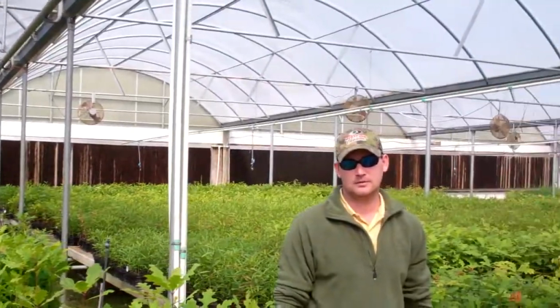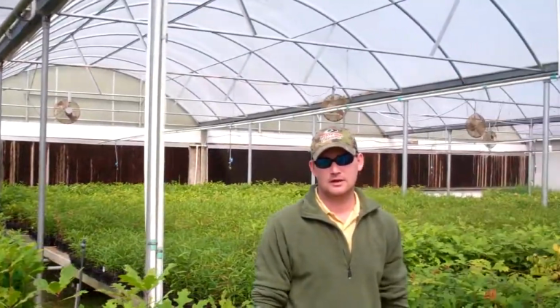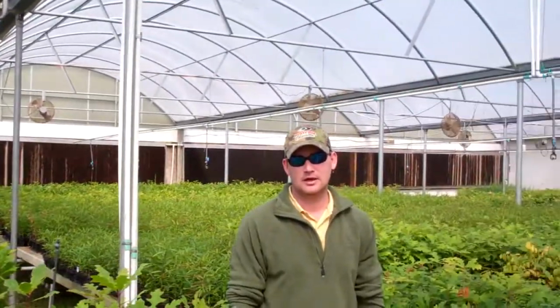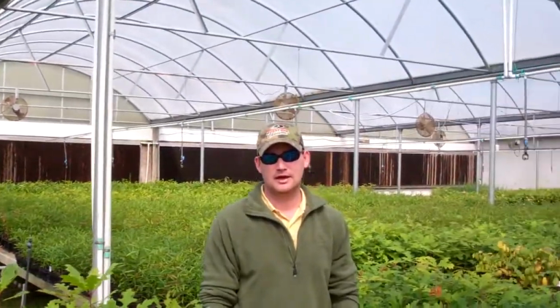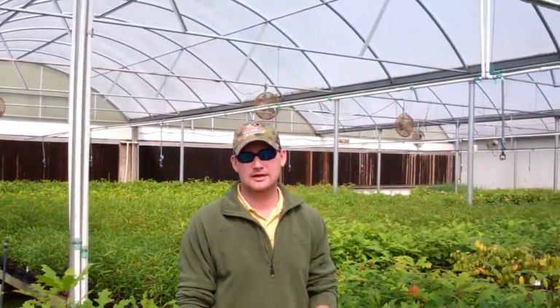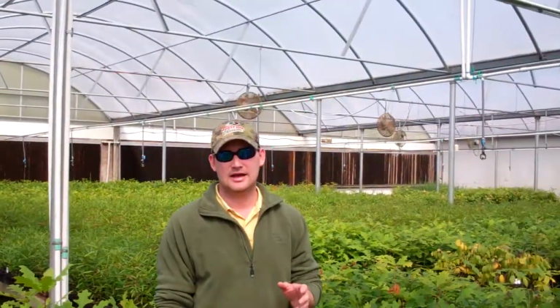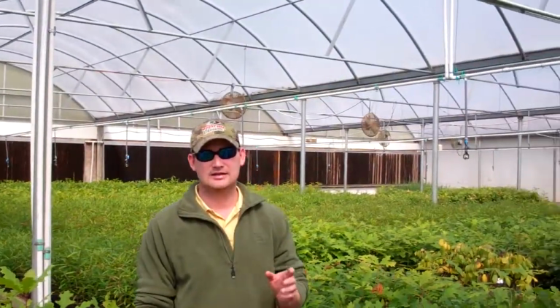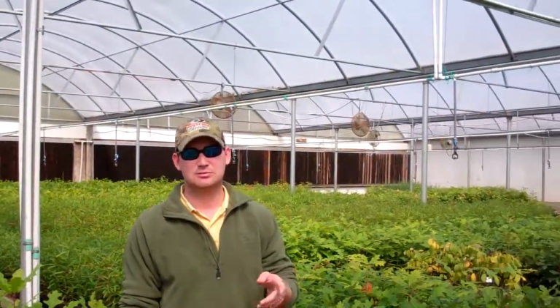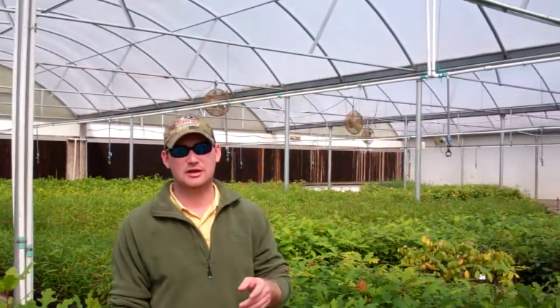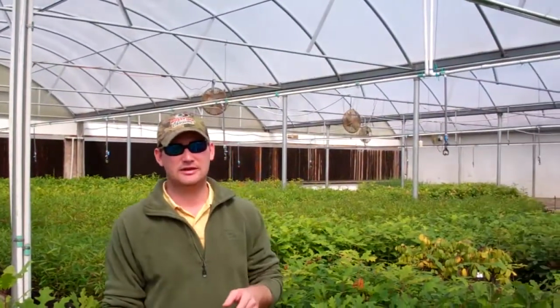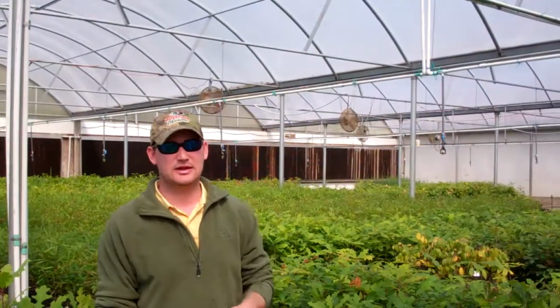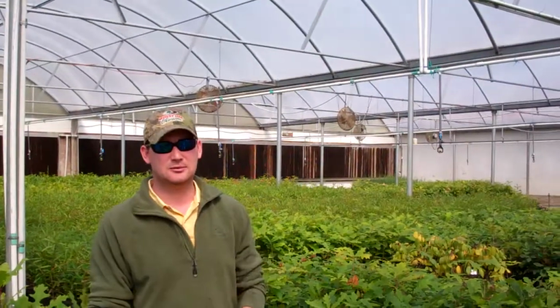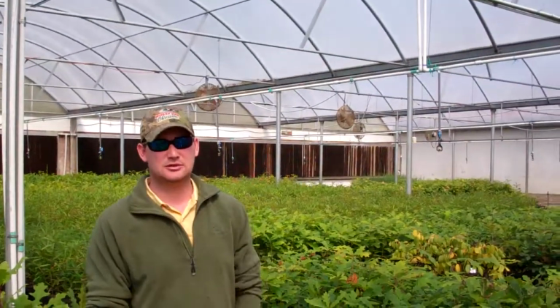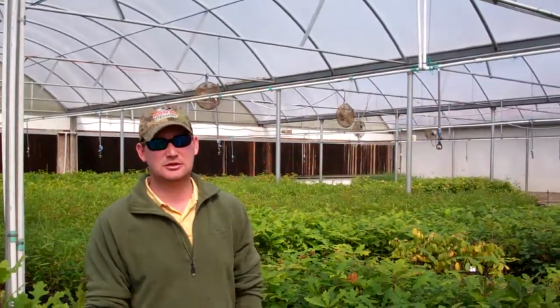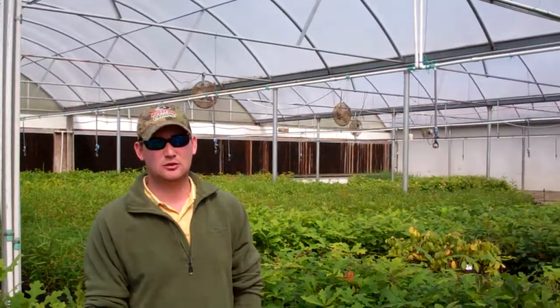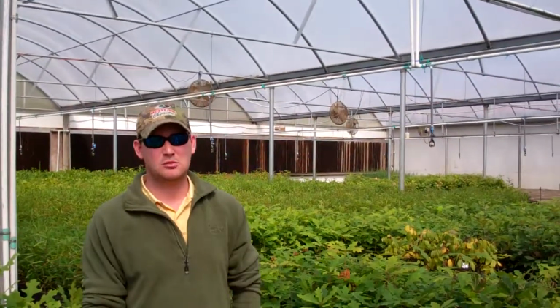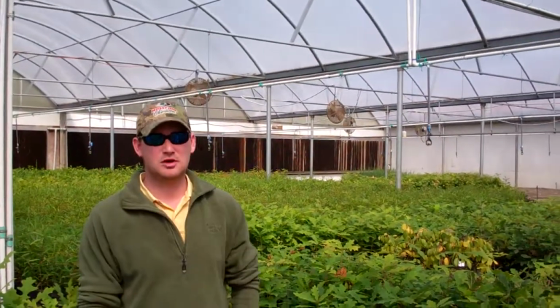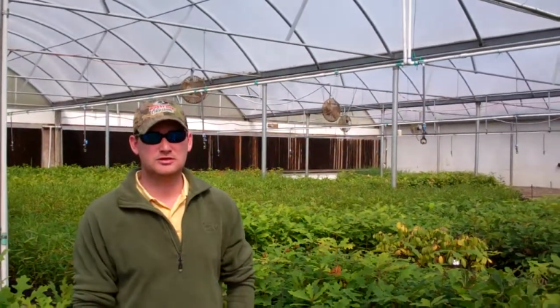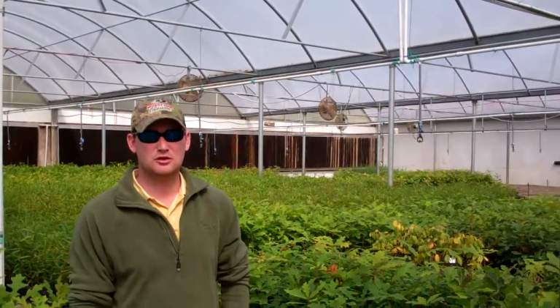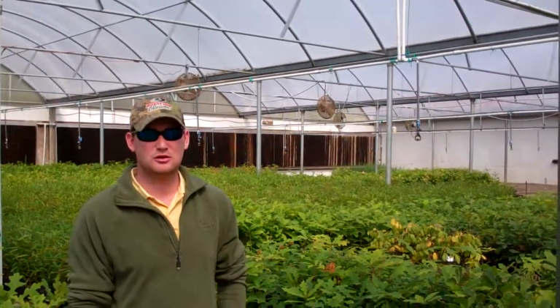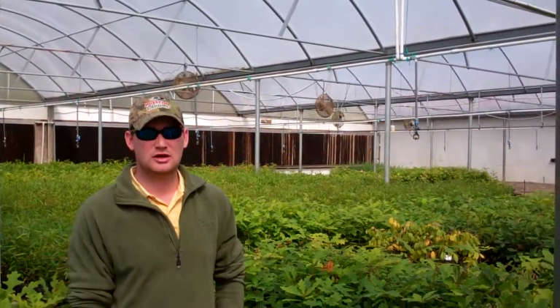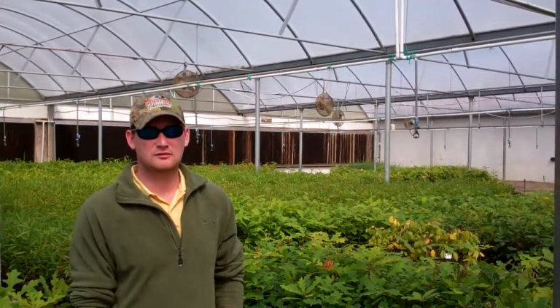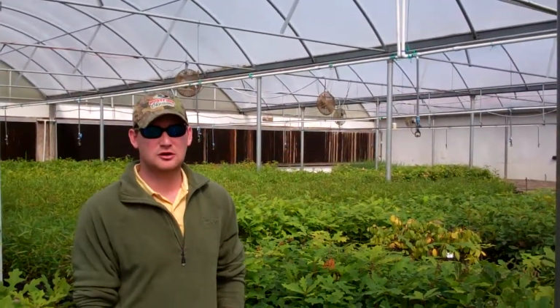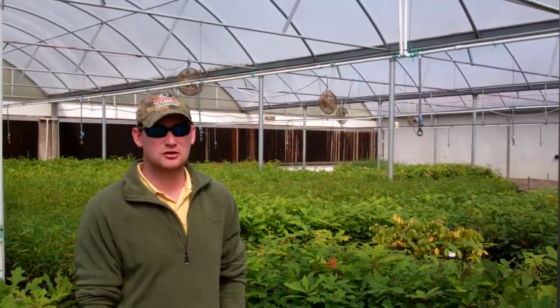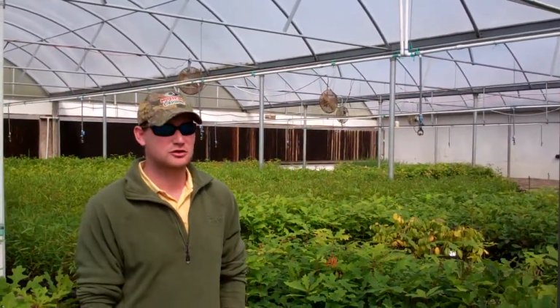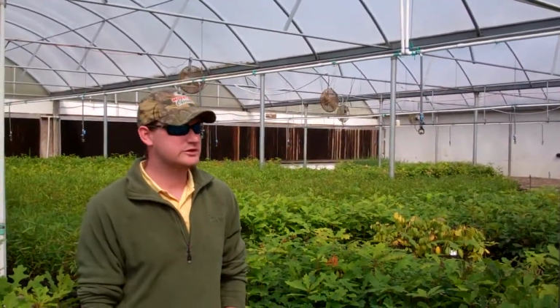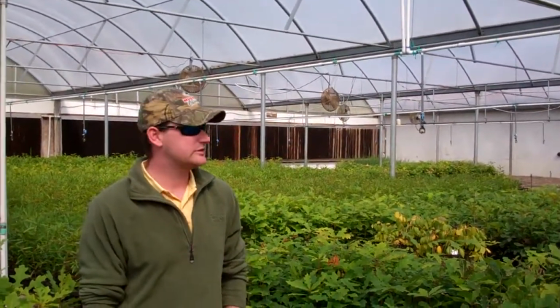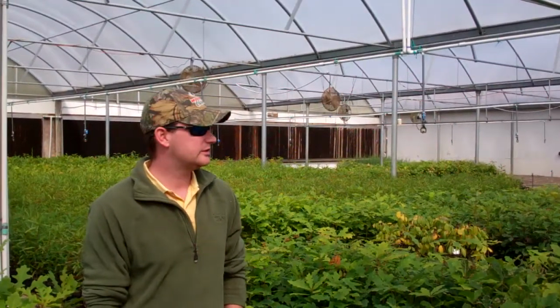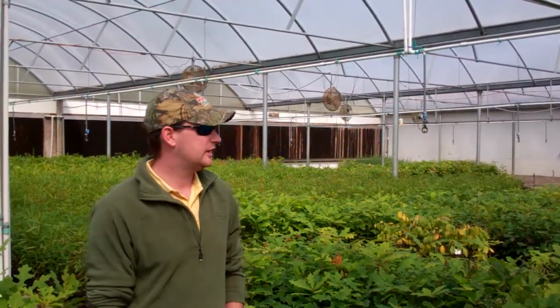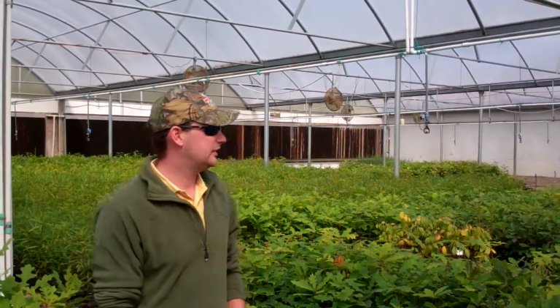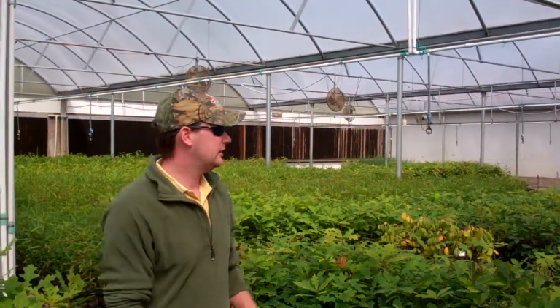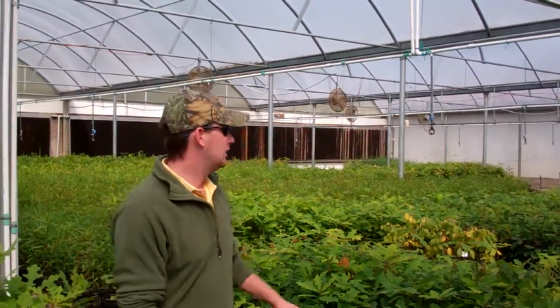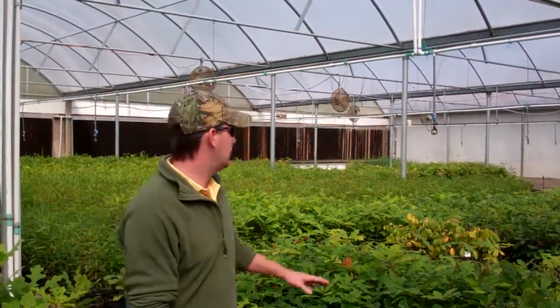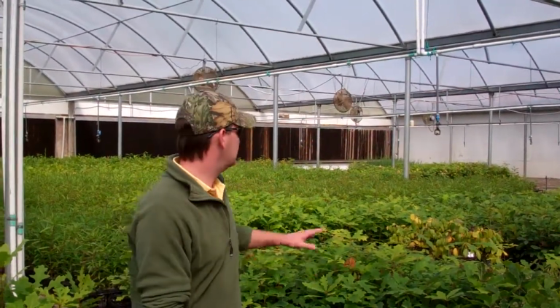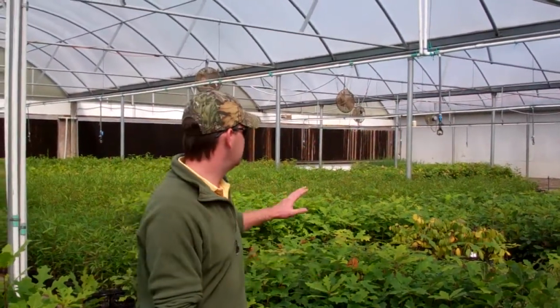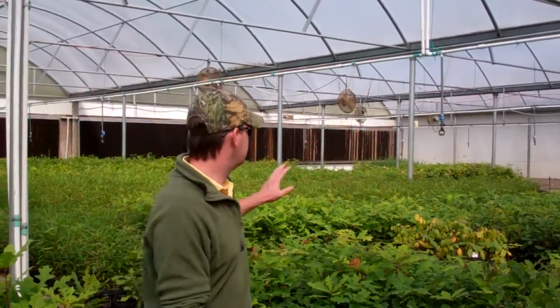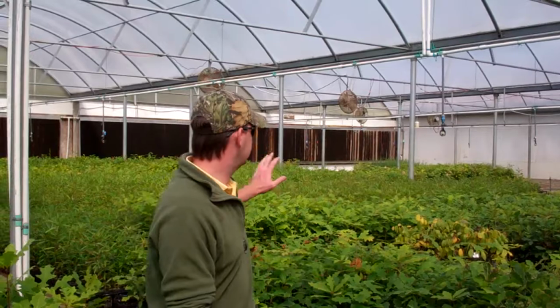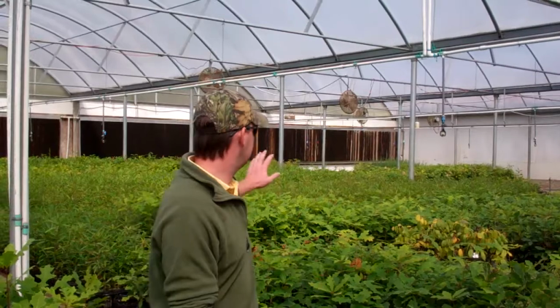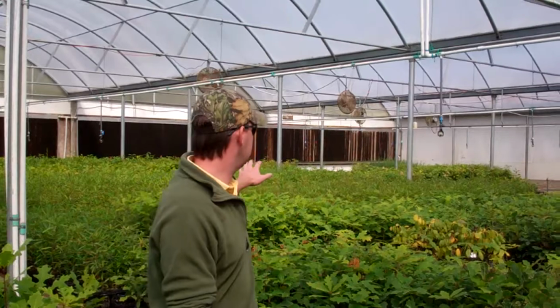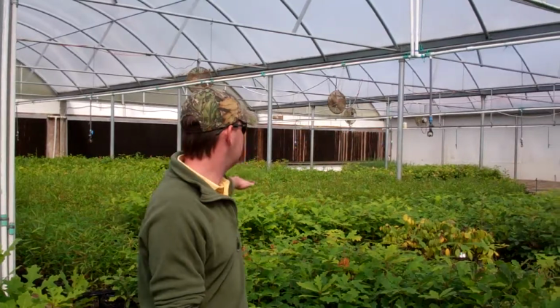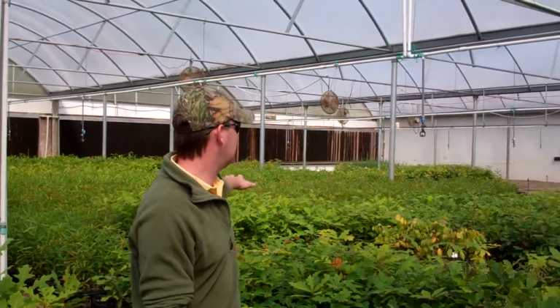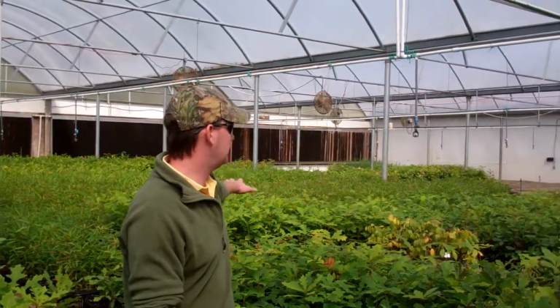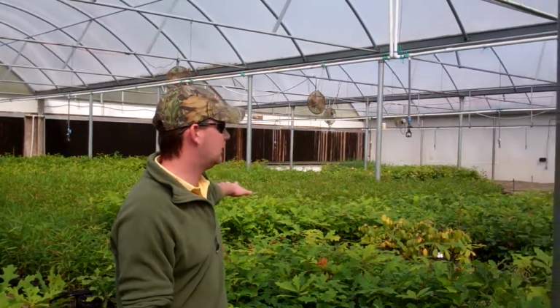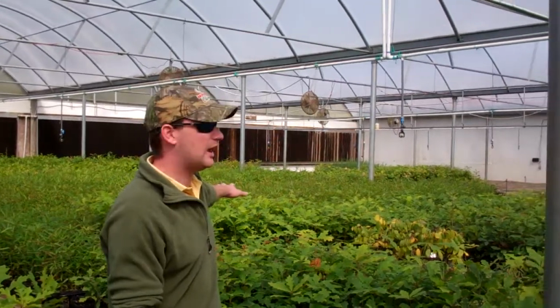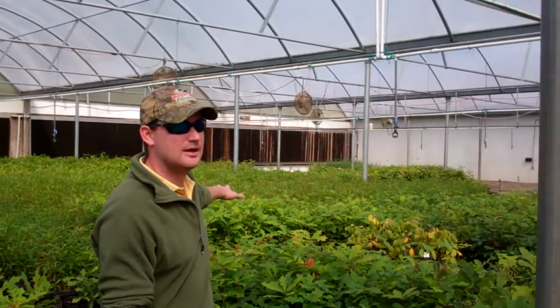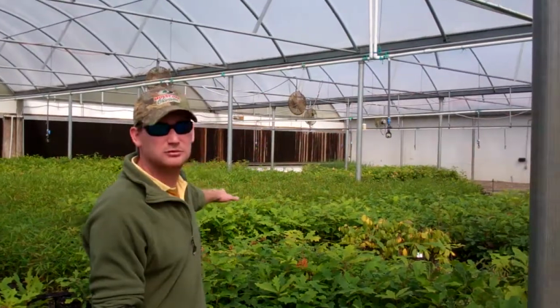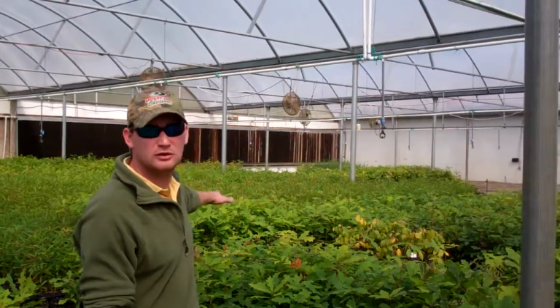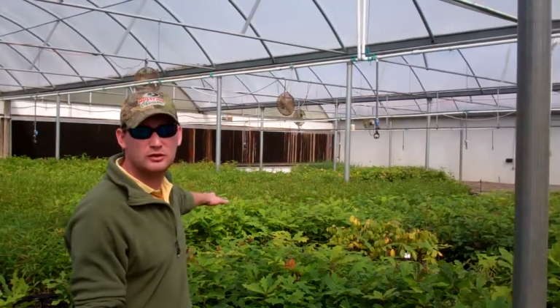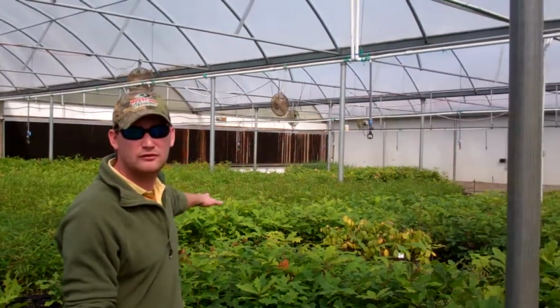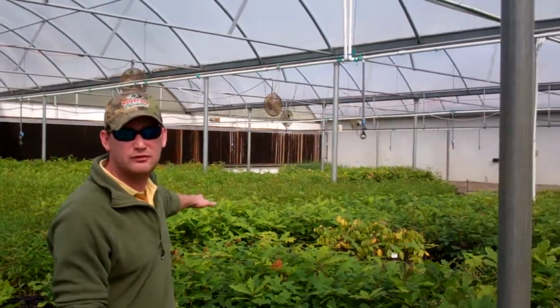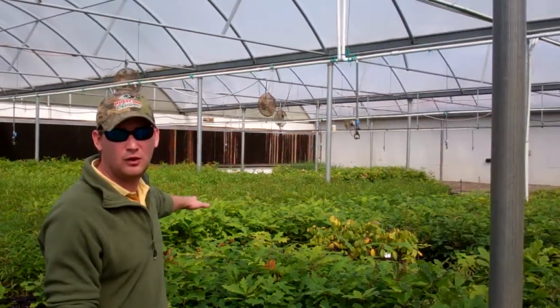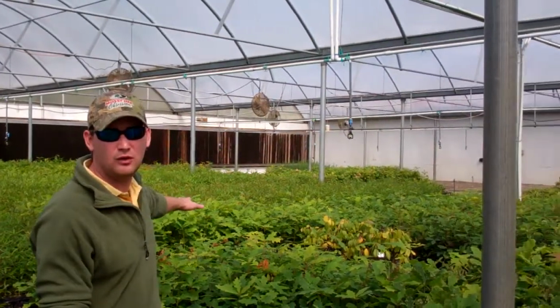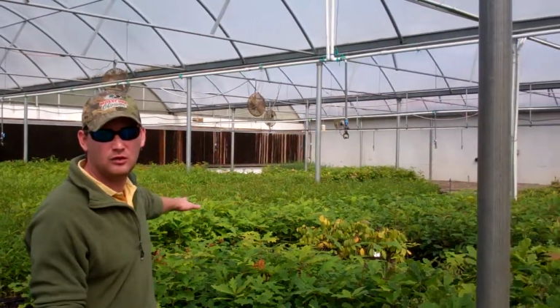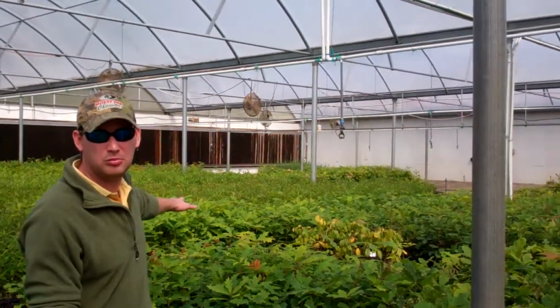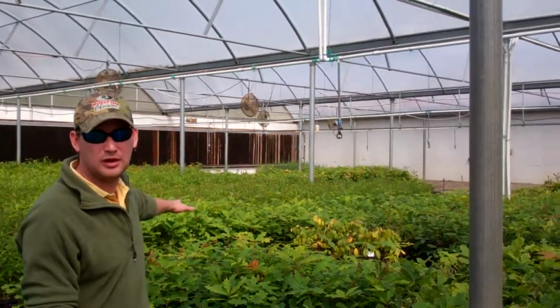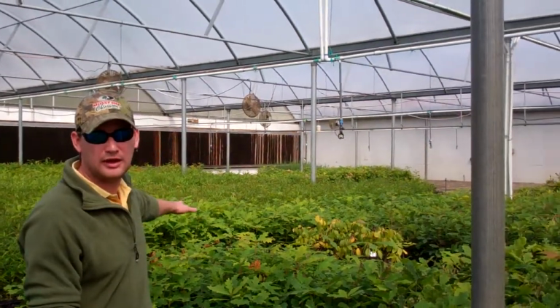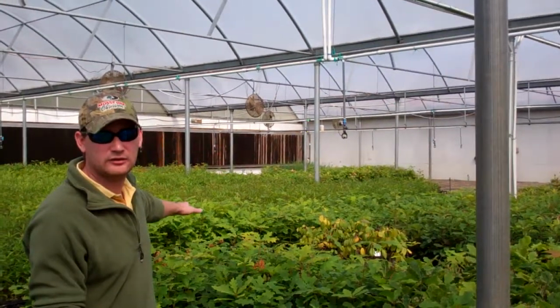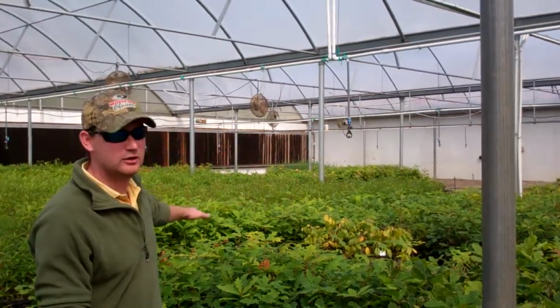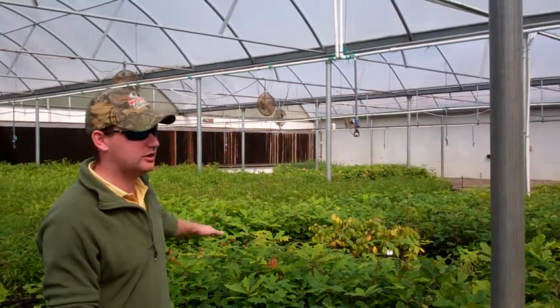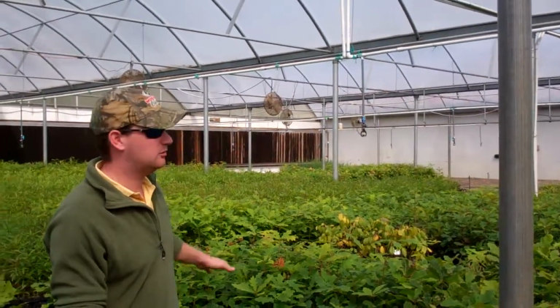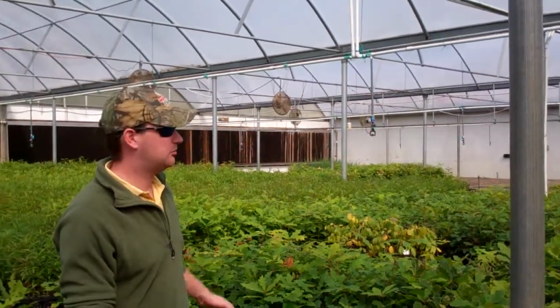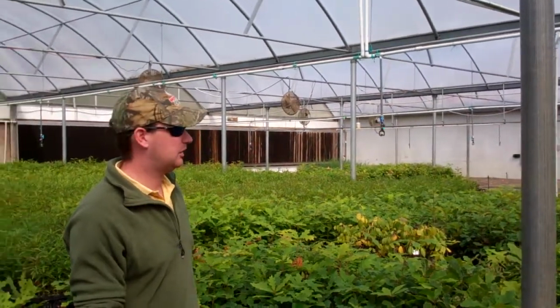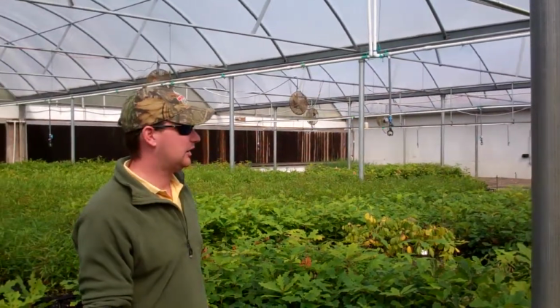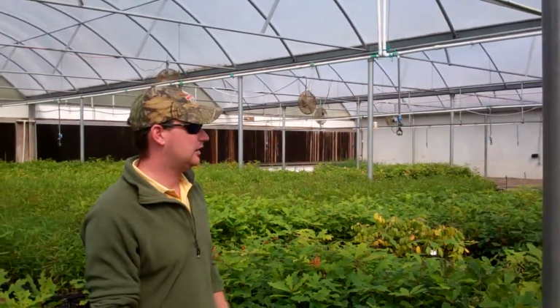Hey guys, Blake Camilton here with Mossy Oak Native Nurseries today. As you can see, we are absolutely full of plants ready to be planted.